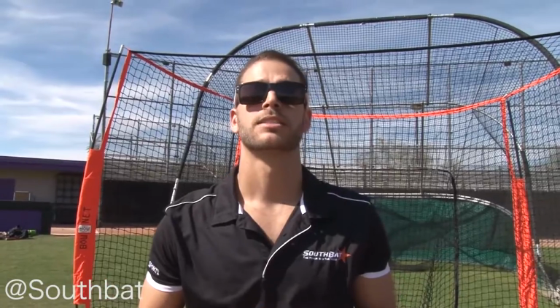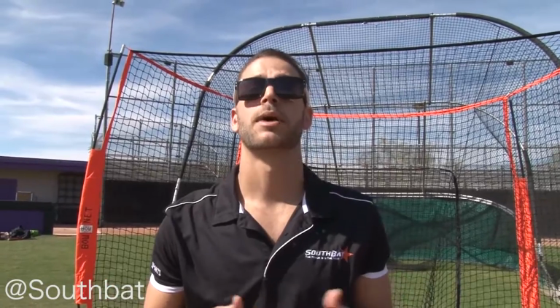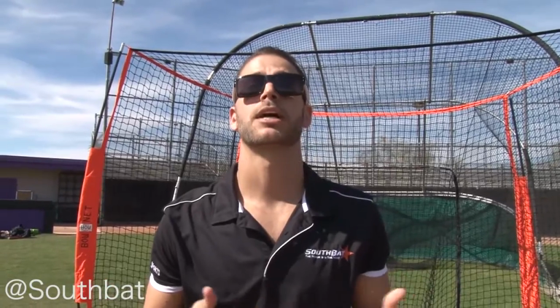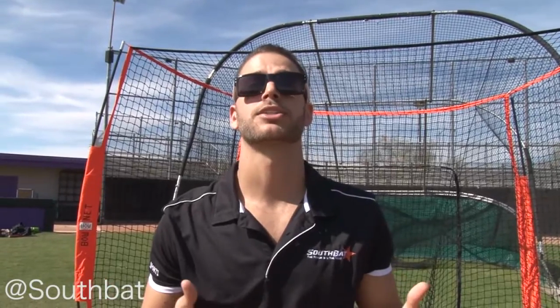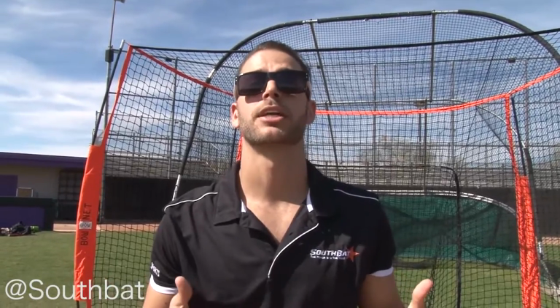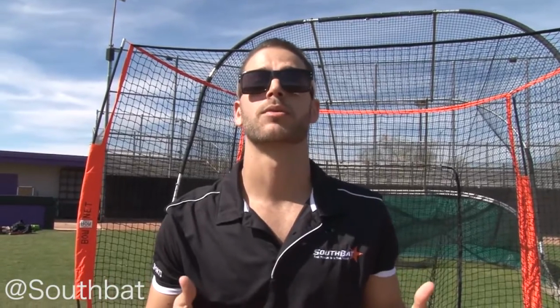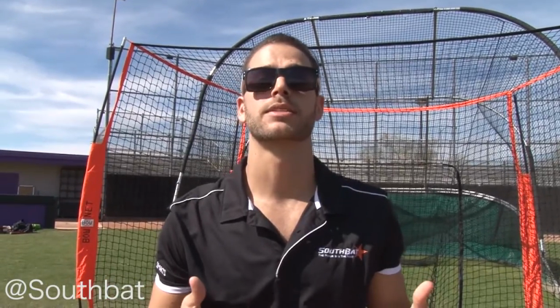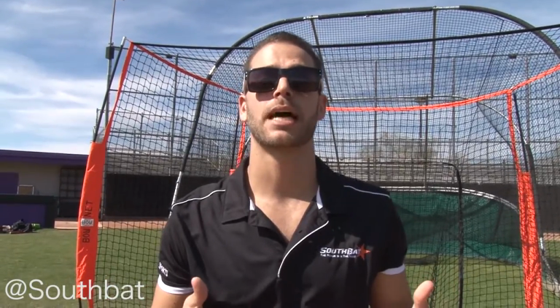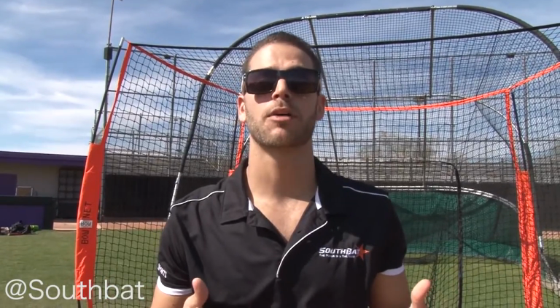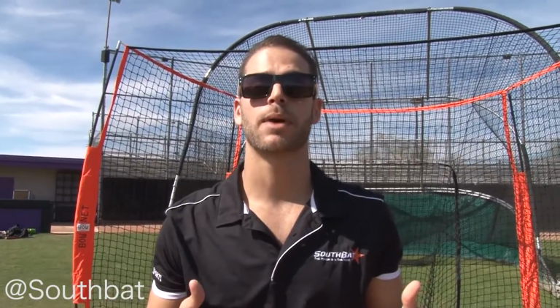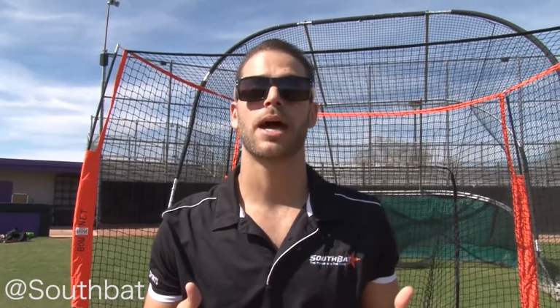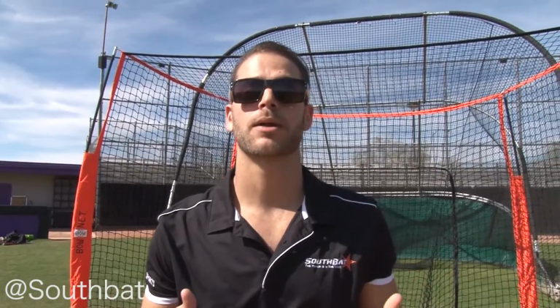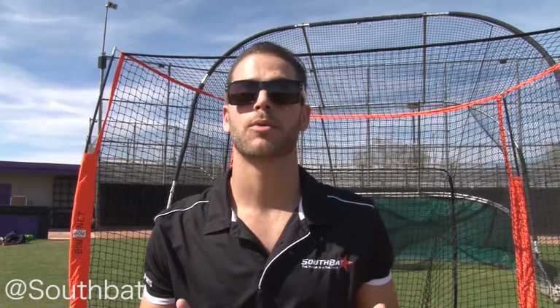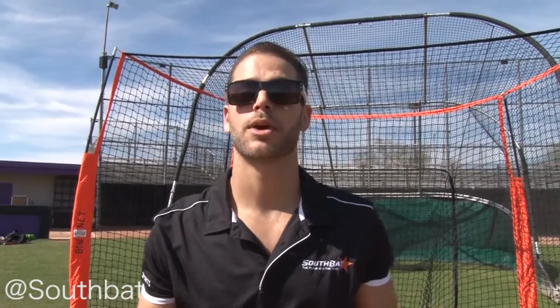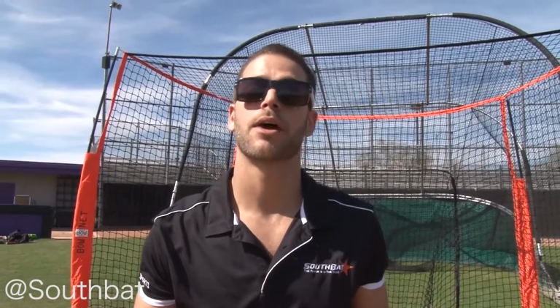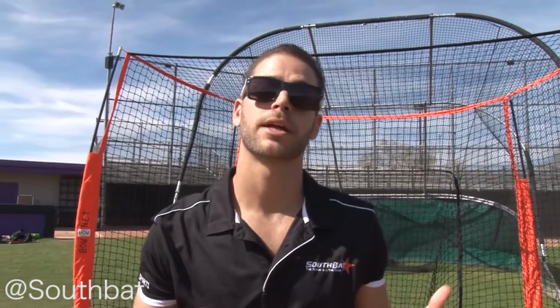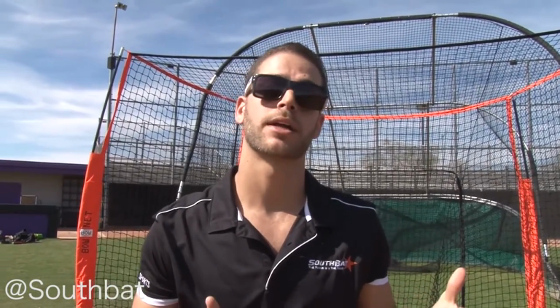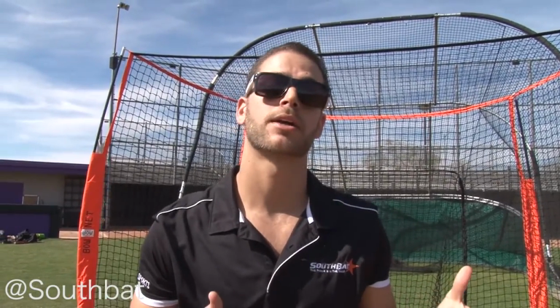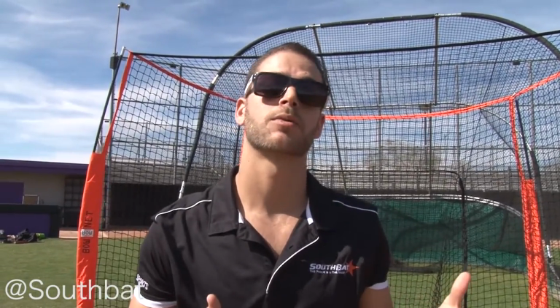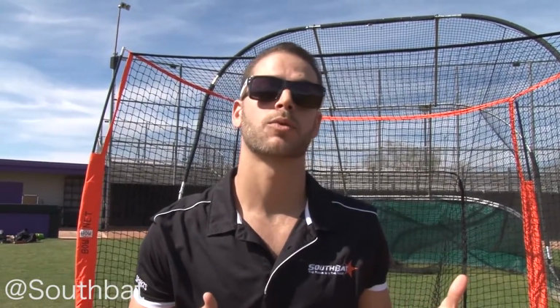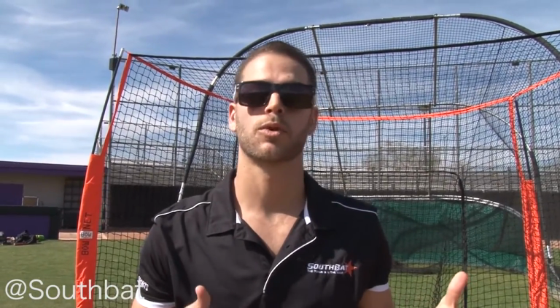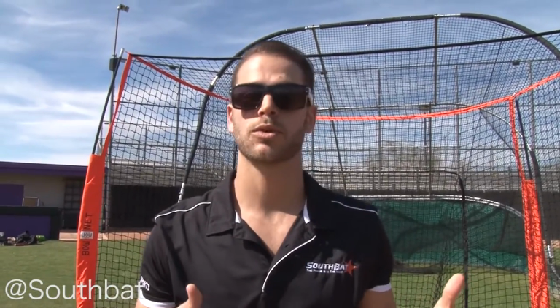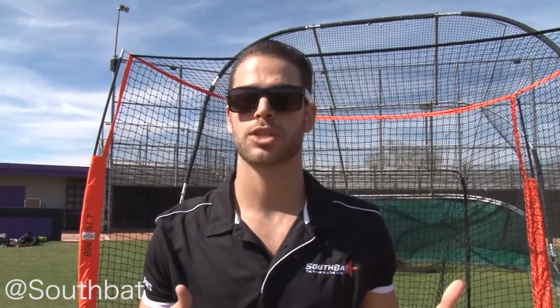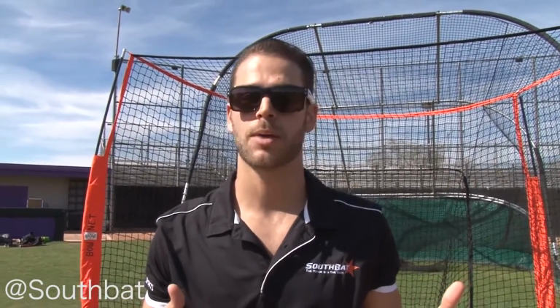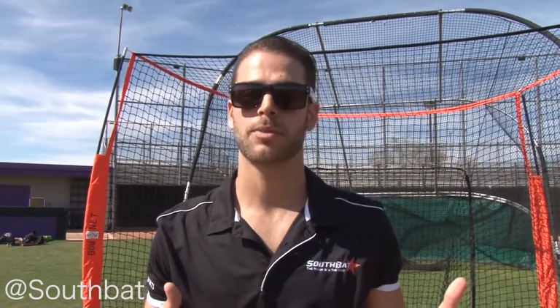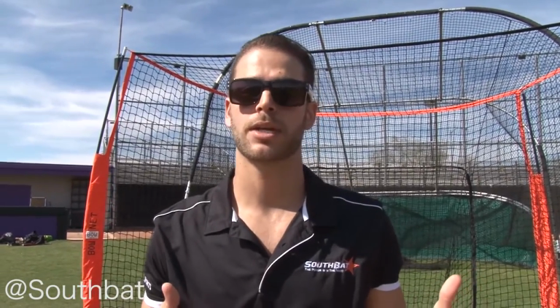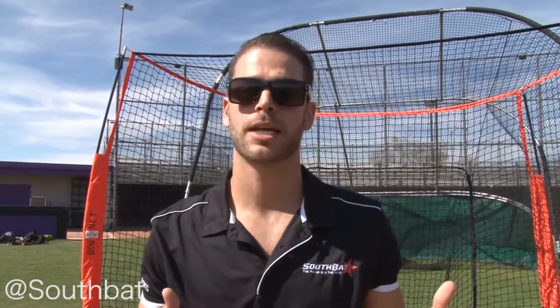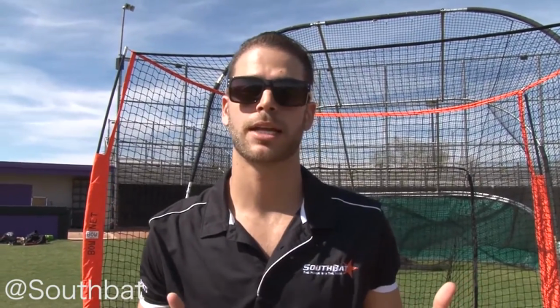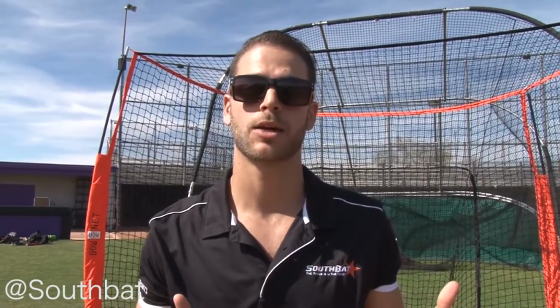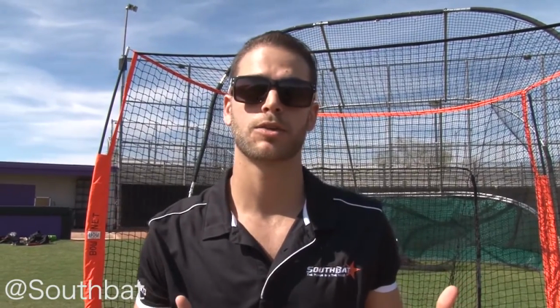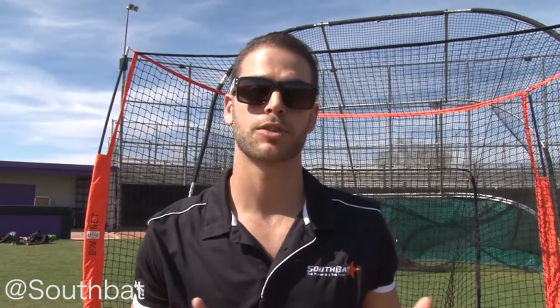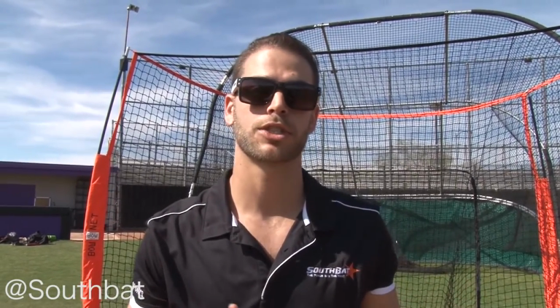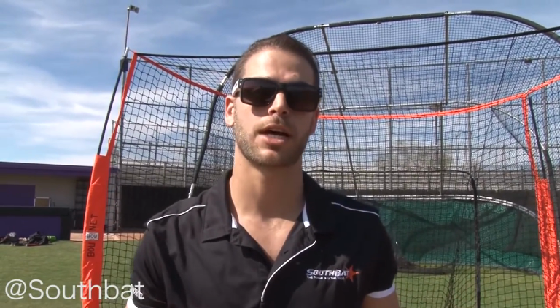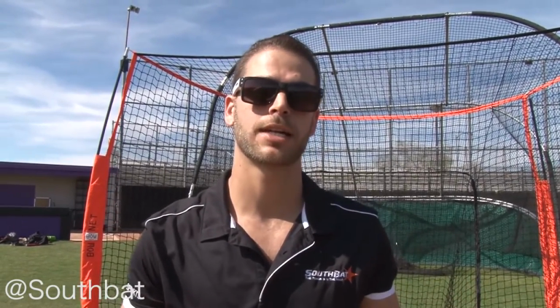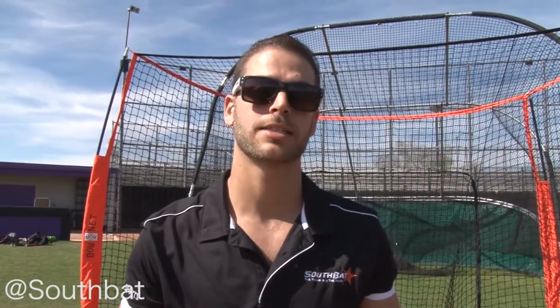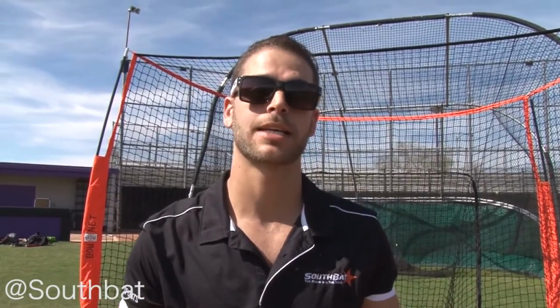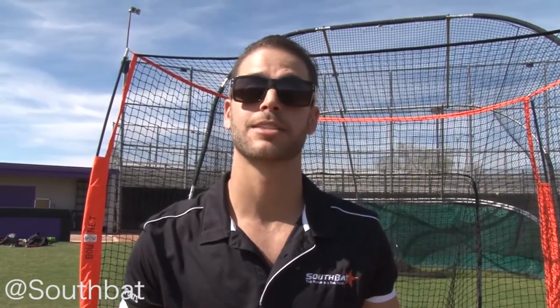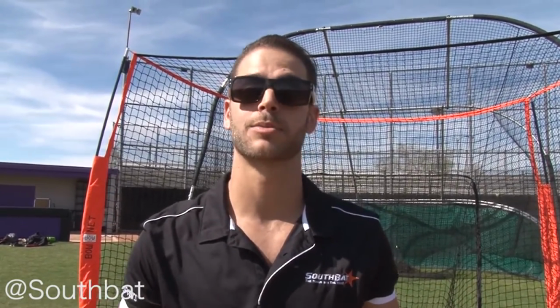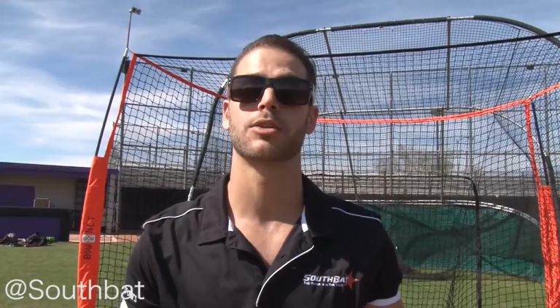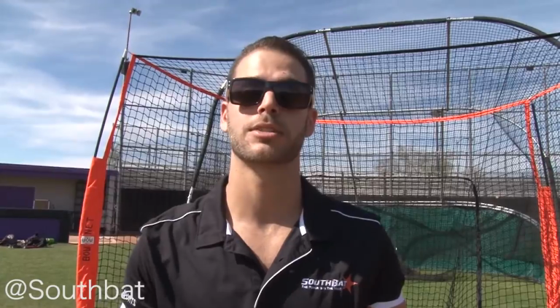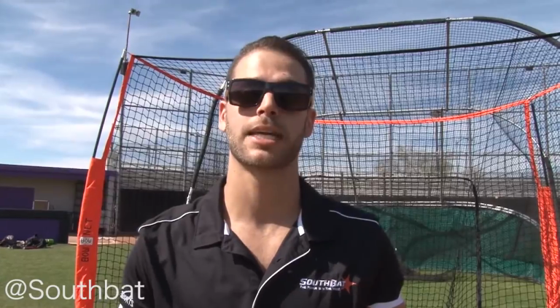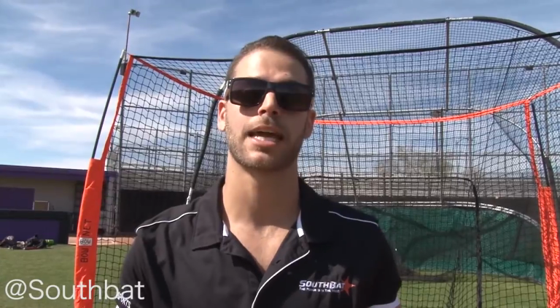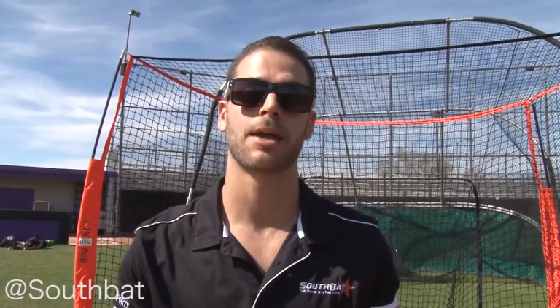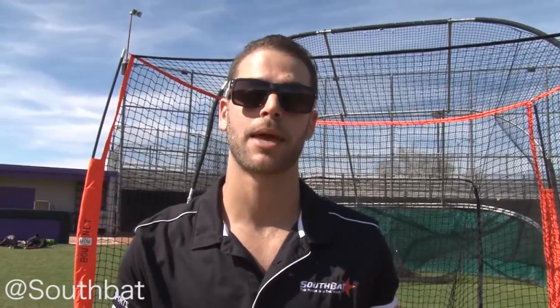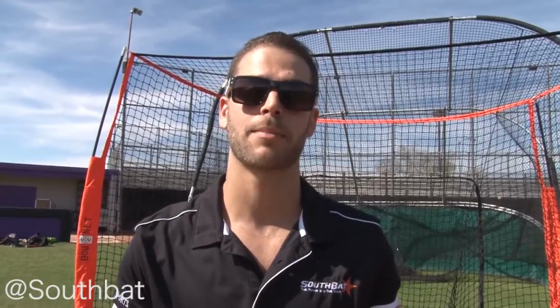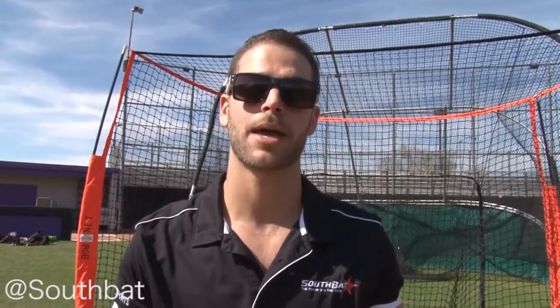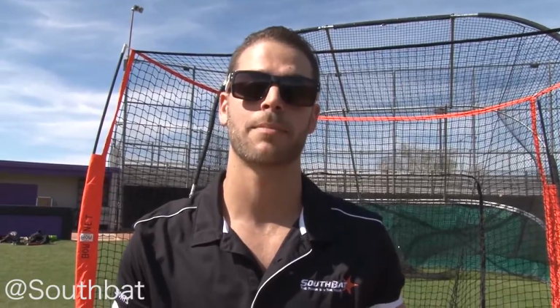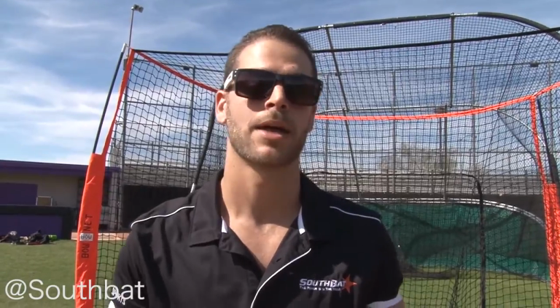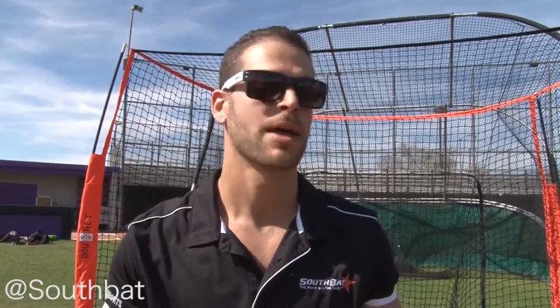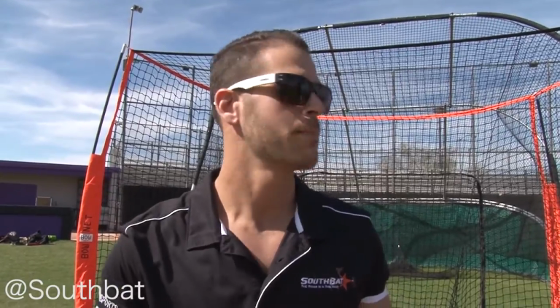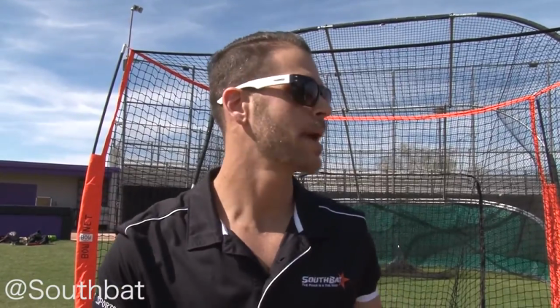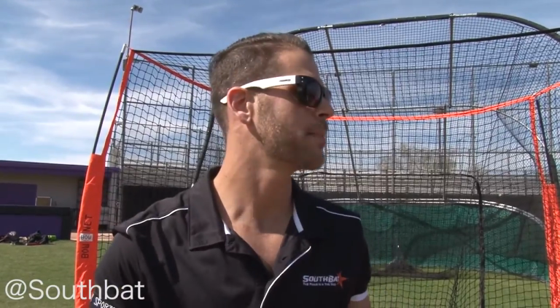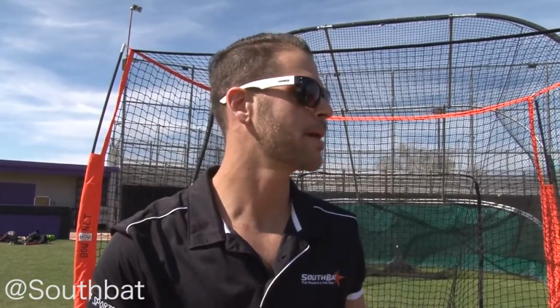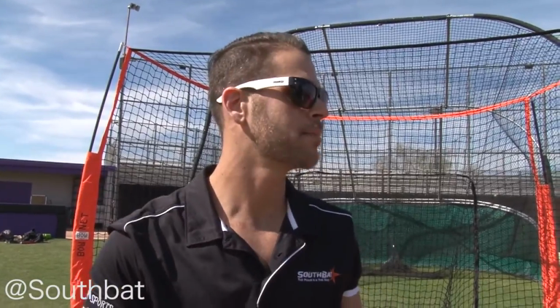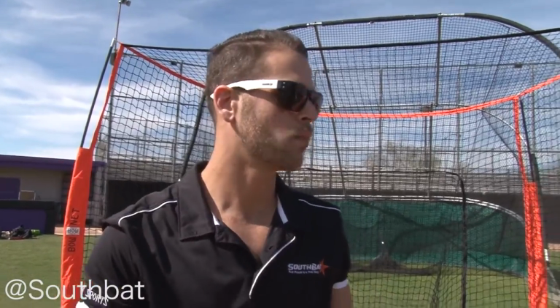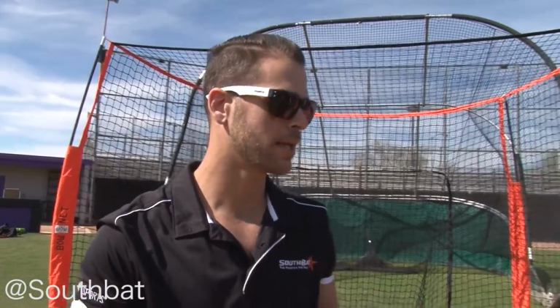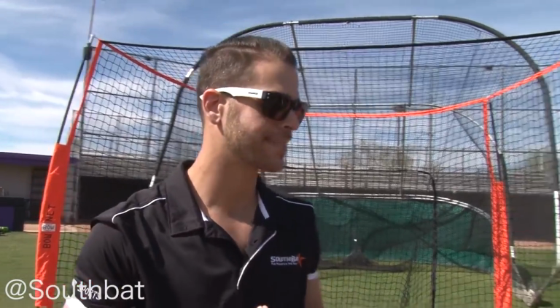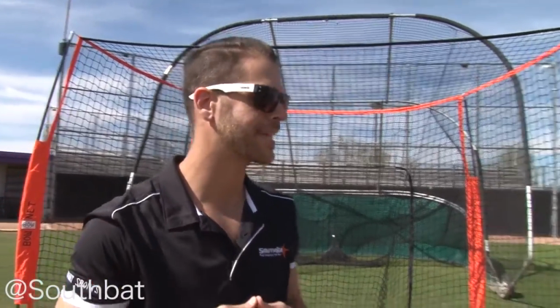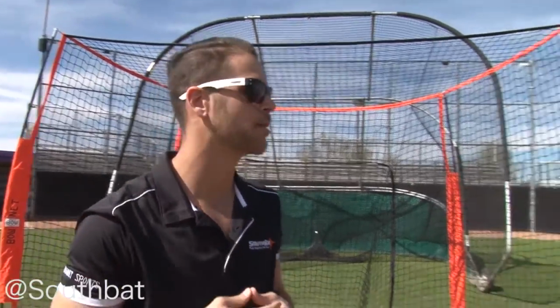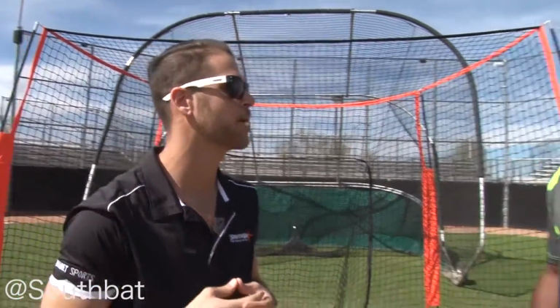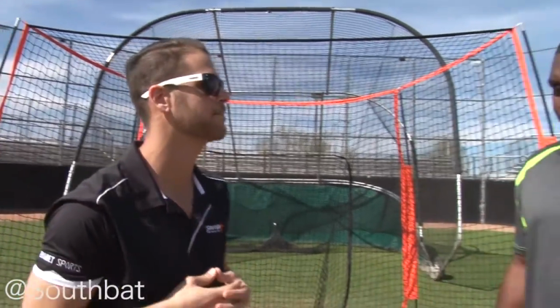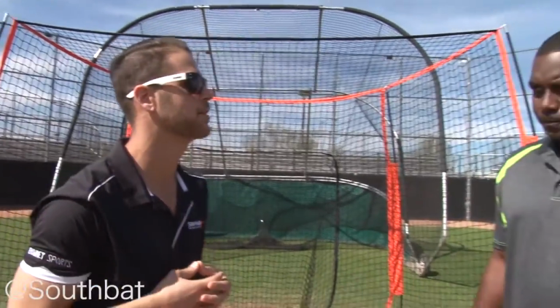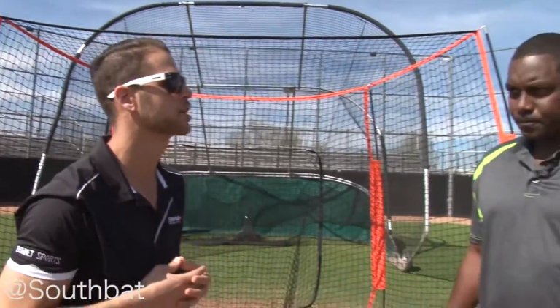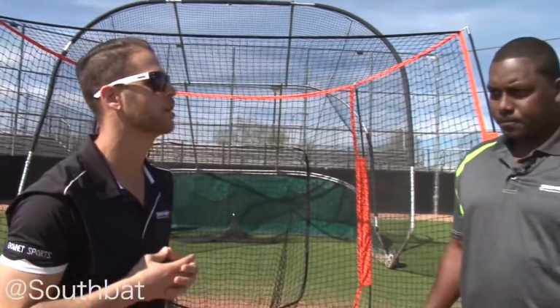Sebastian here with South Bat. We're out here with world champion hitting coach for the Giants, Hensley Mullins, aka Bam Bam. Bam Bam, why the South Bat Fungo?